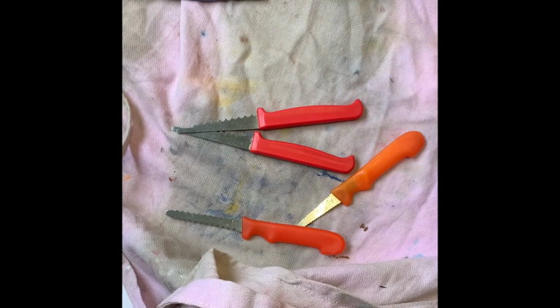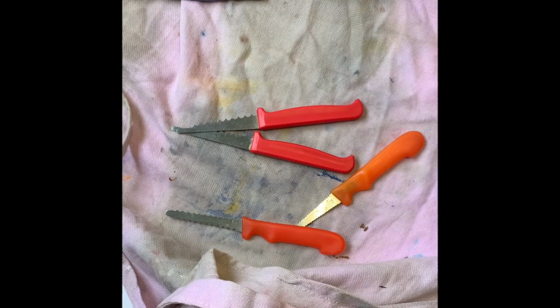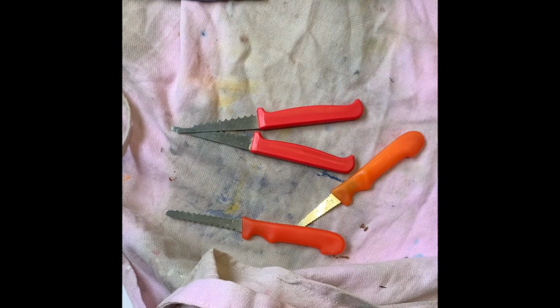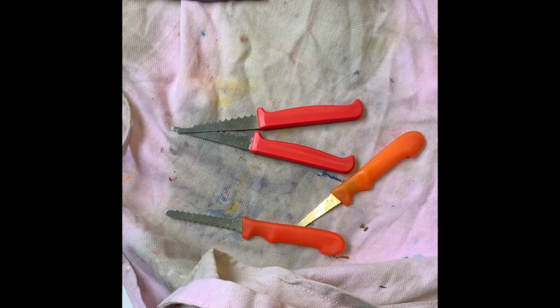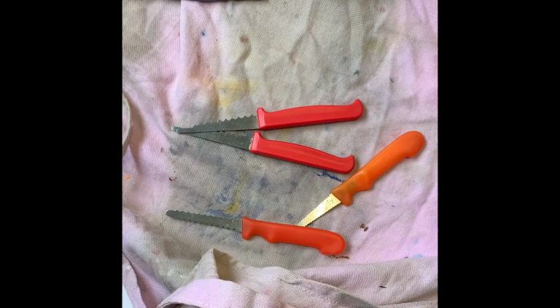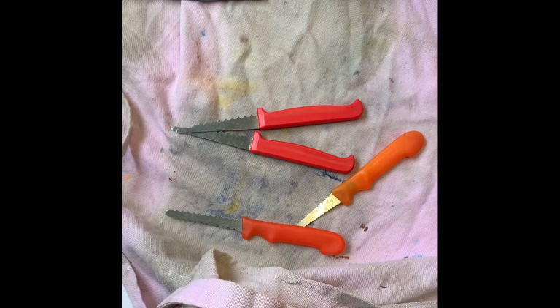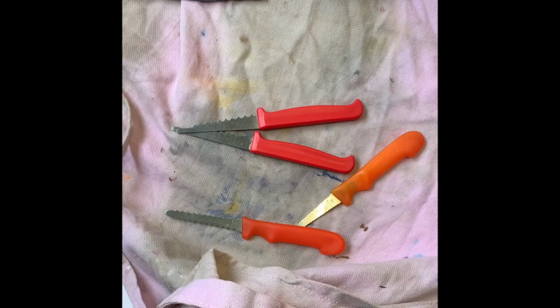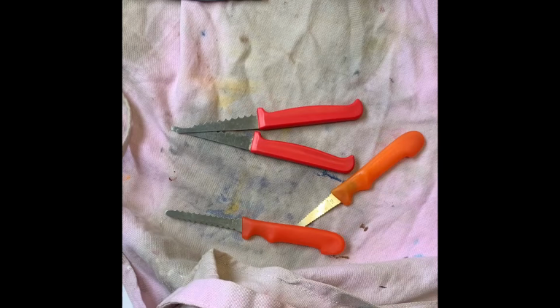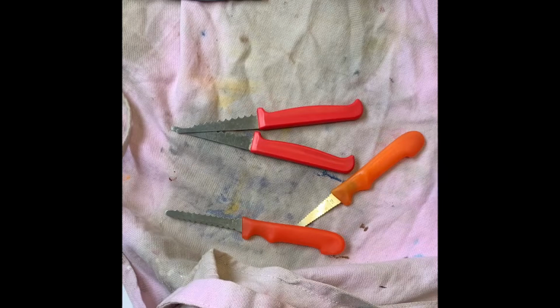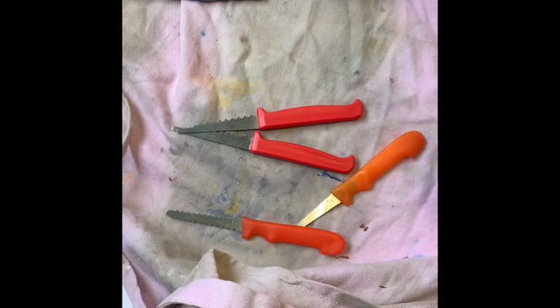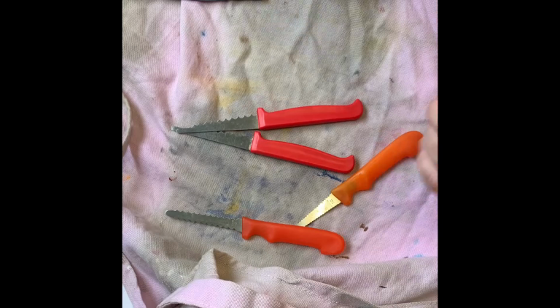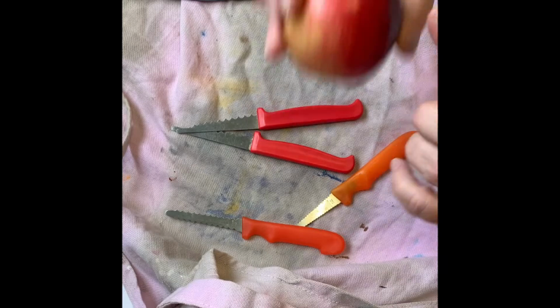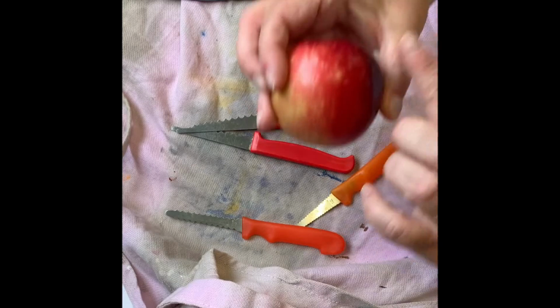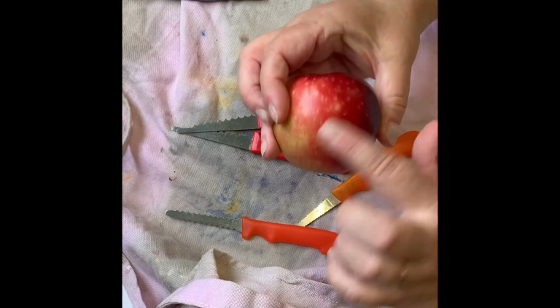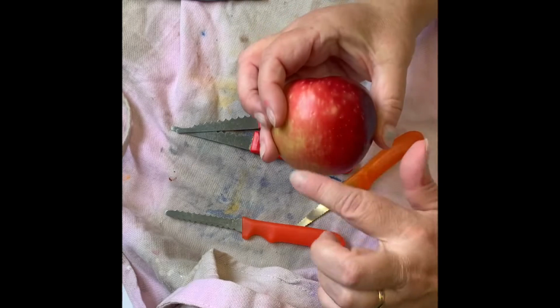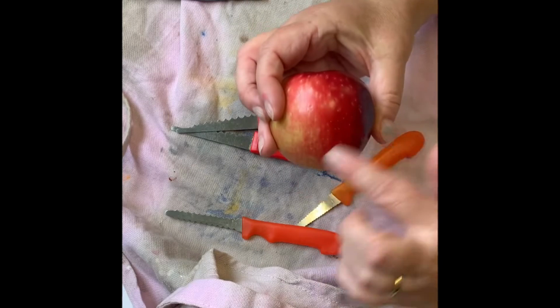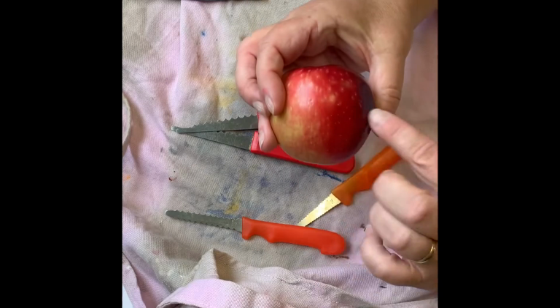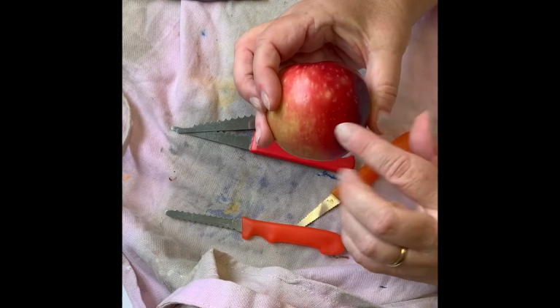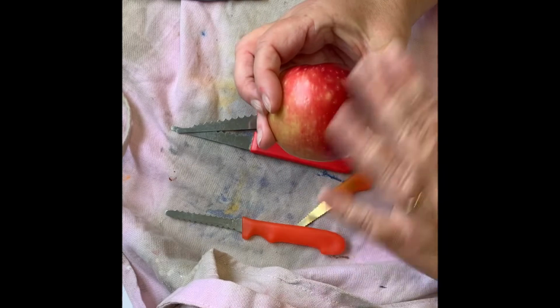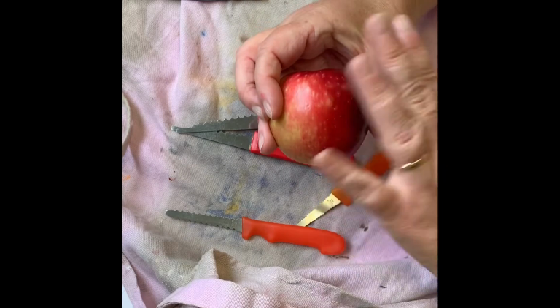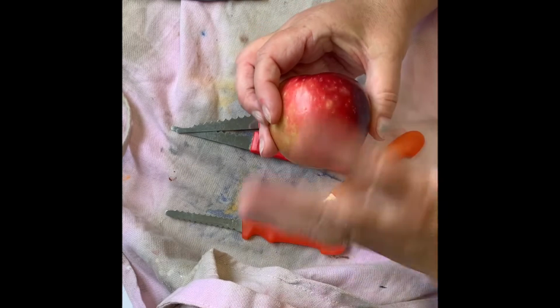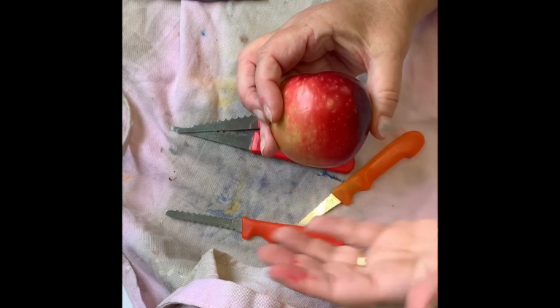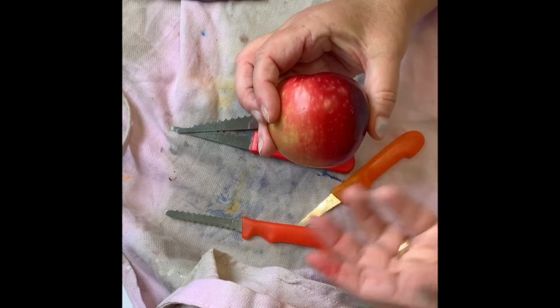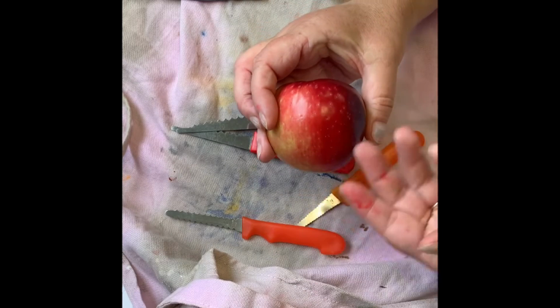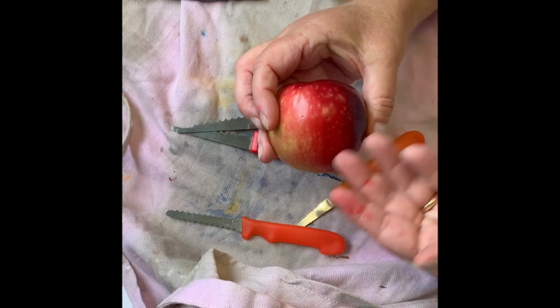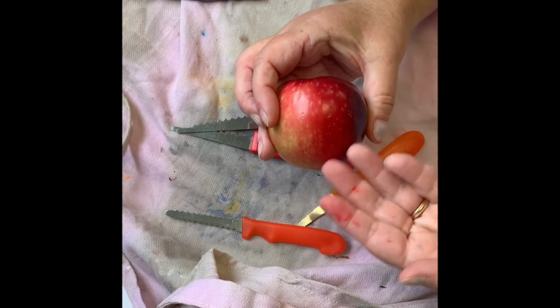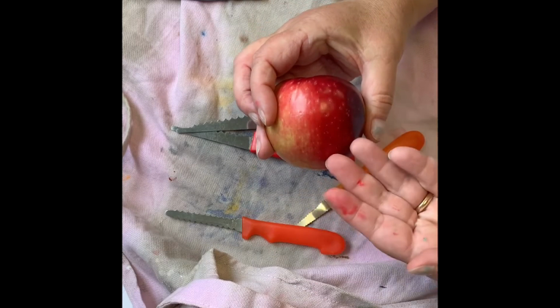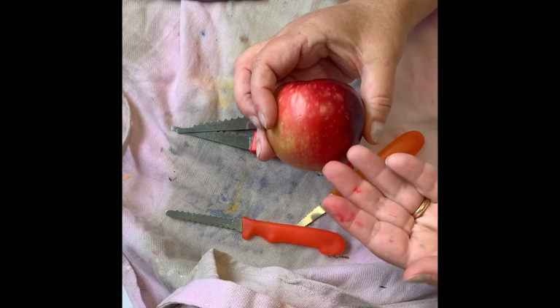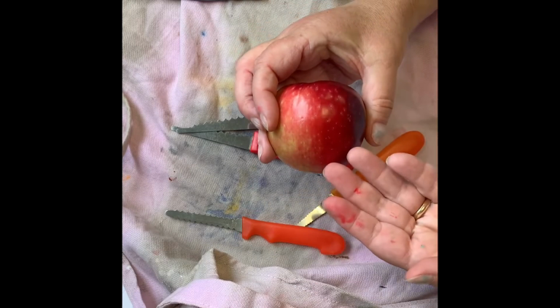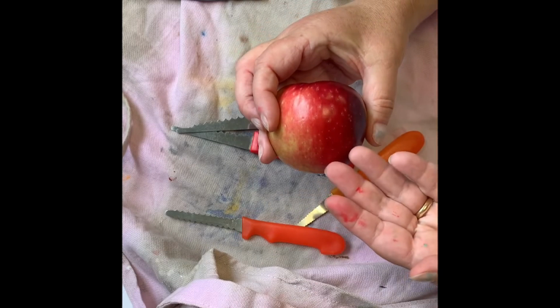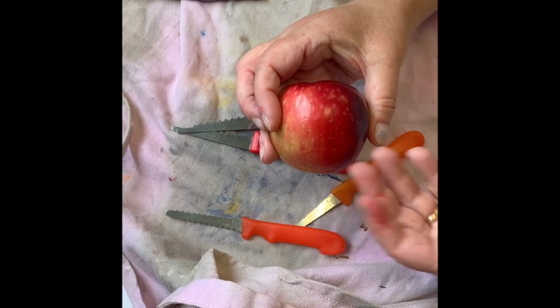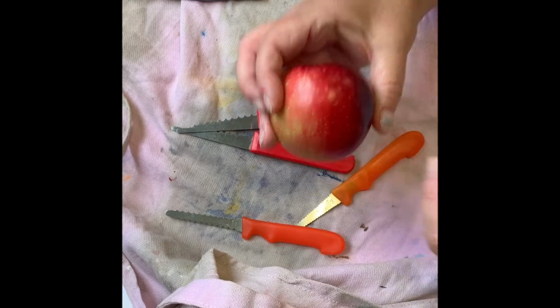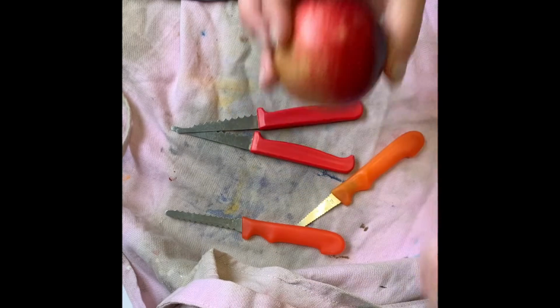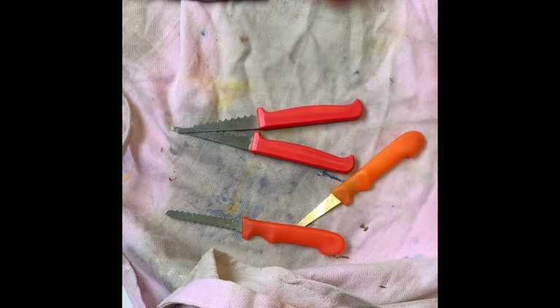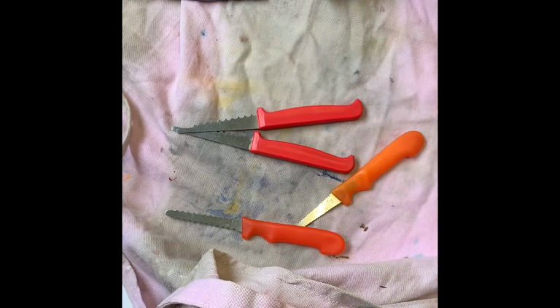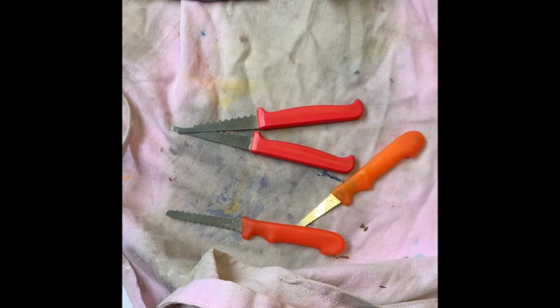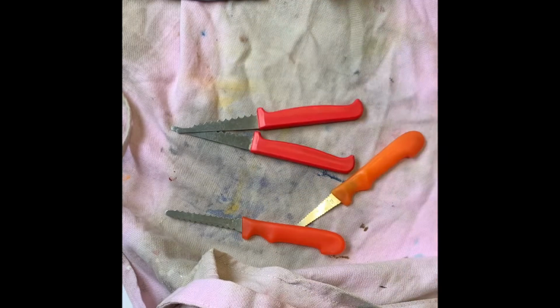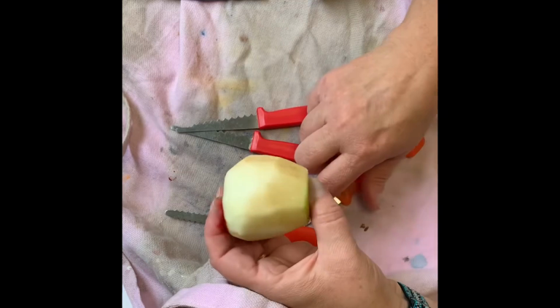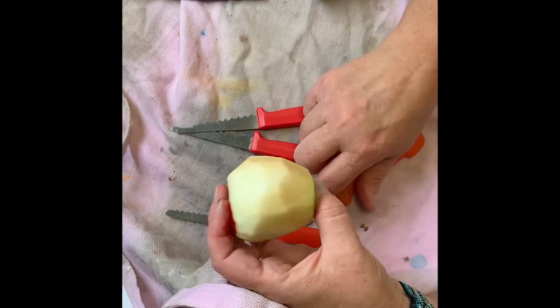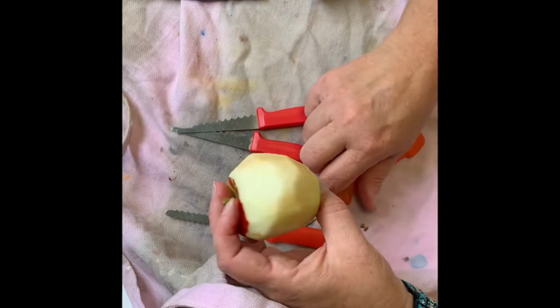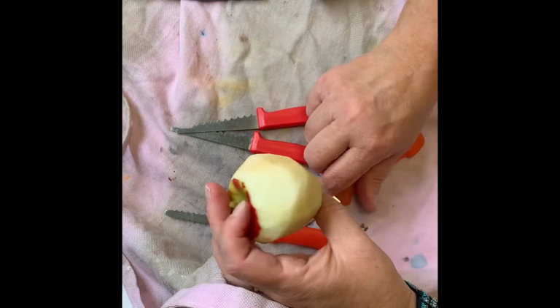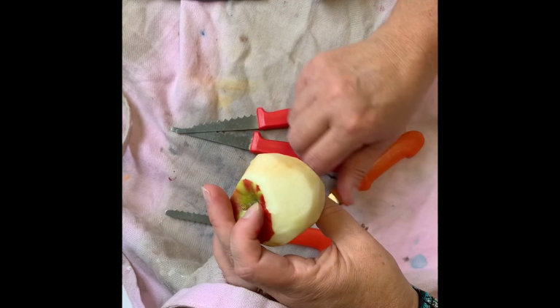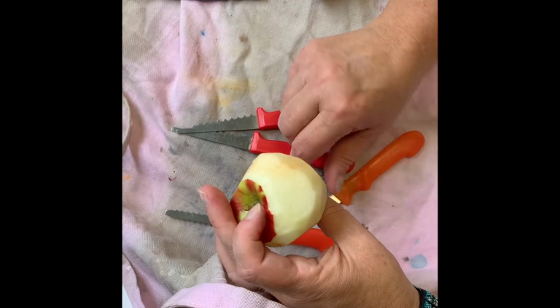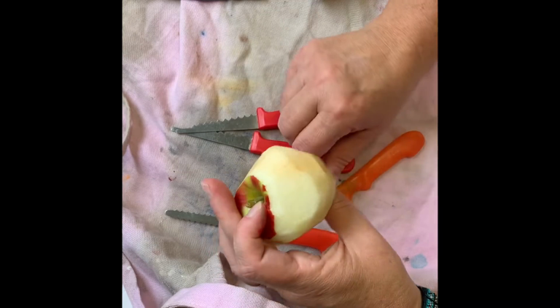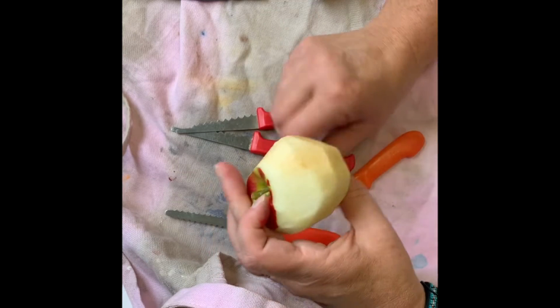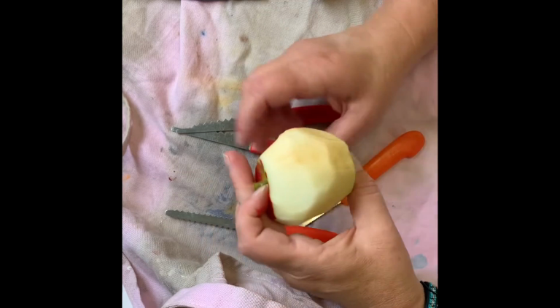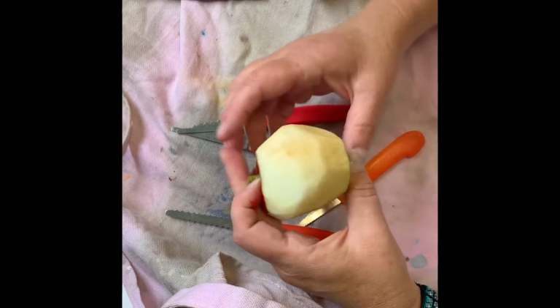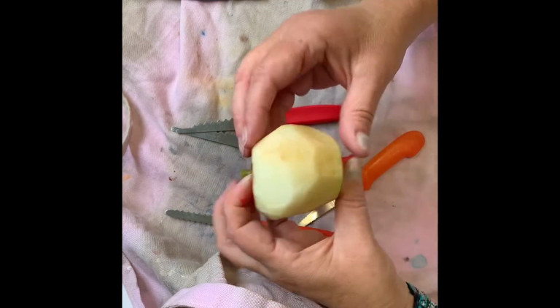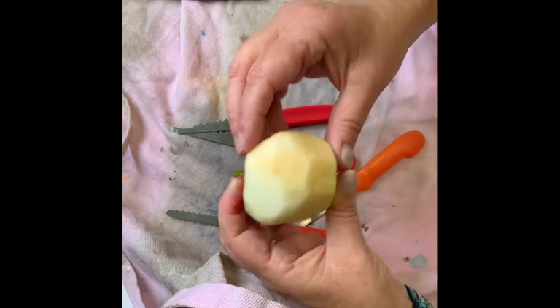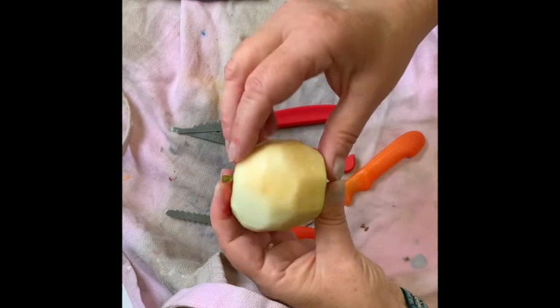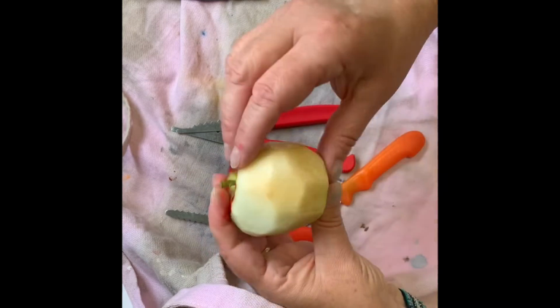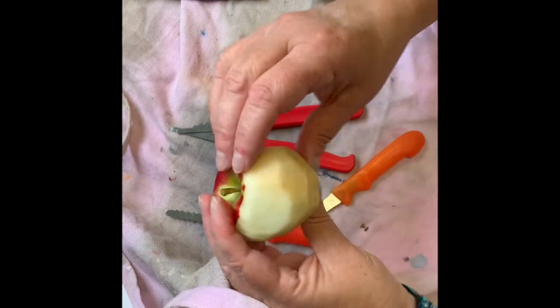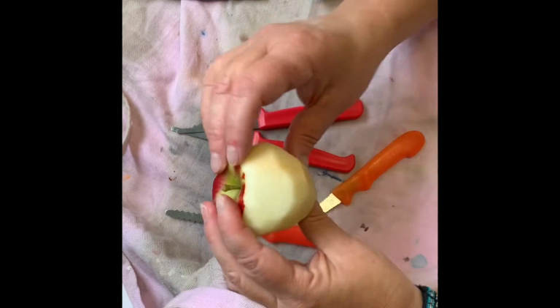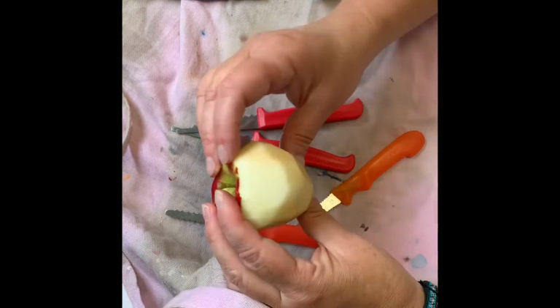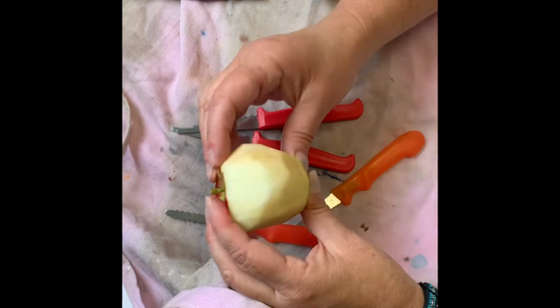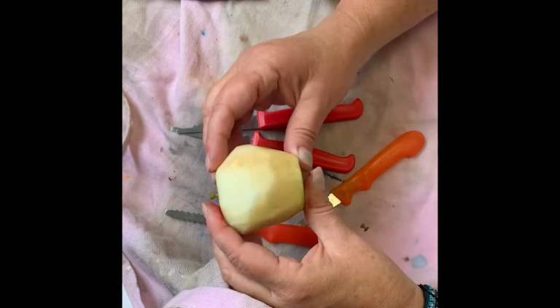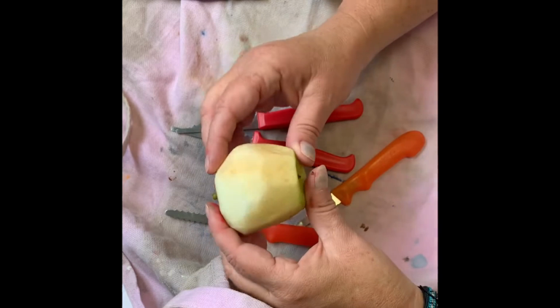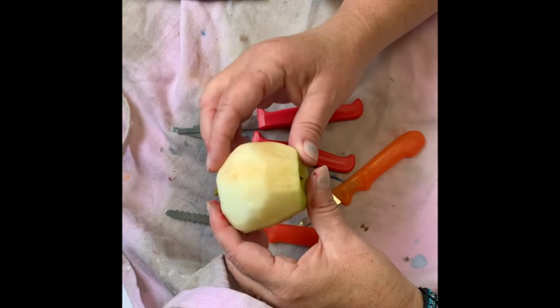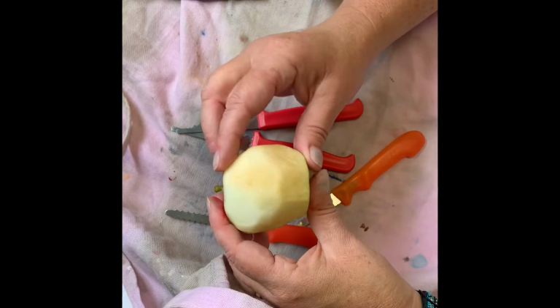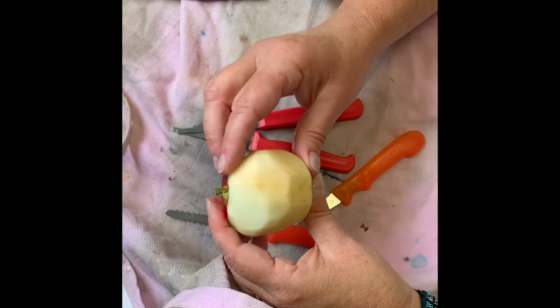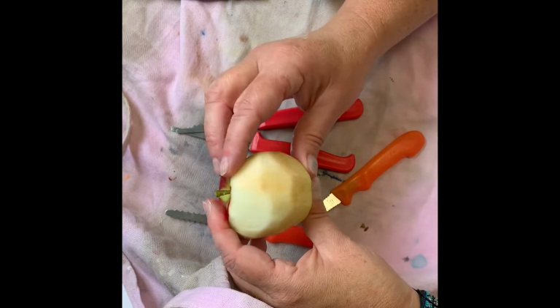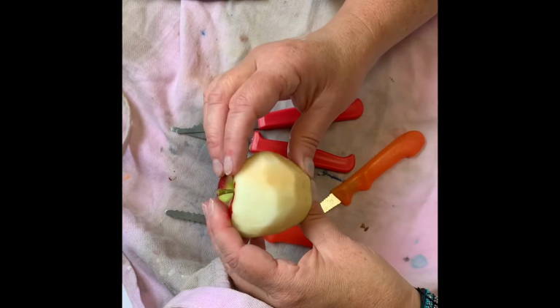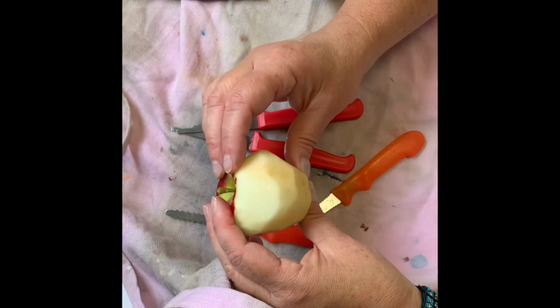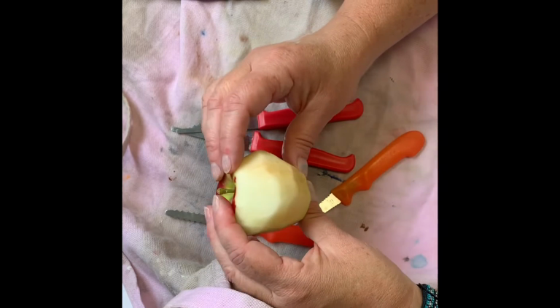First, you'll have to peel the apples — remove all the skin. And then look at it and decide where you want the face to be.